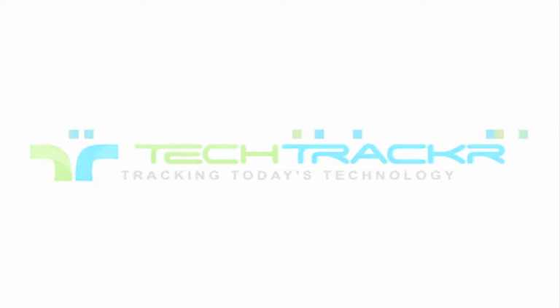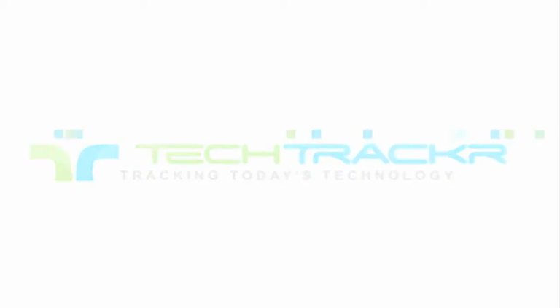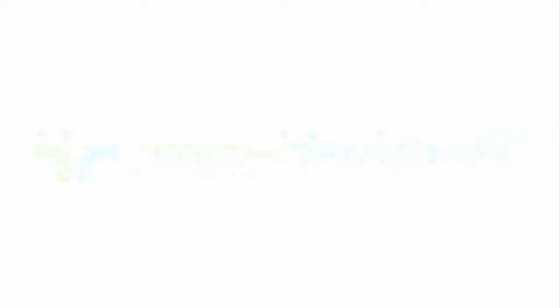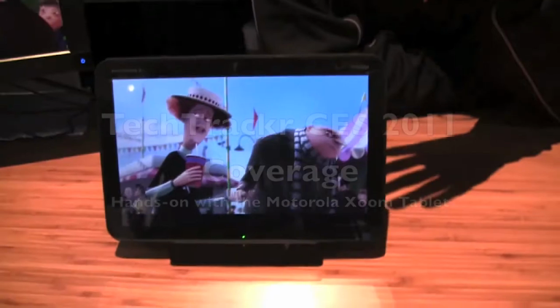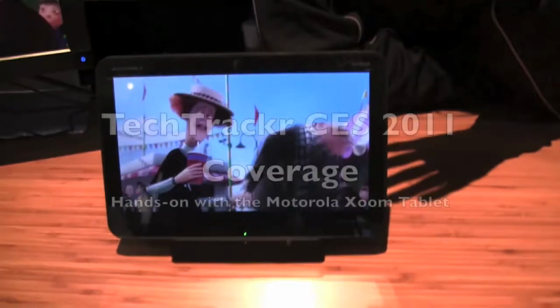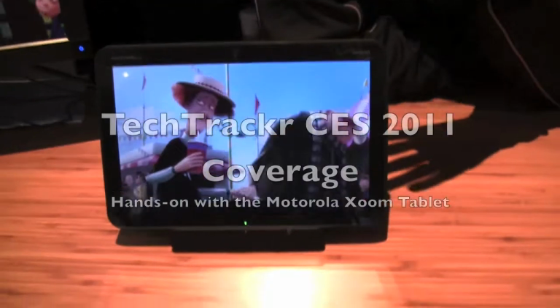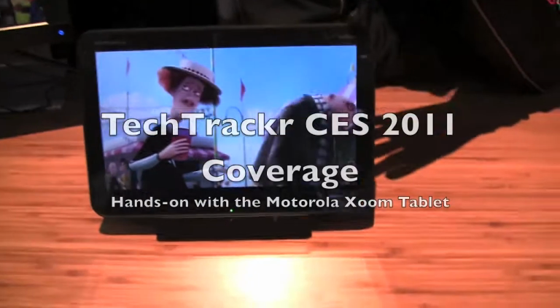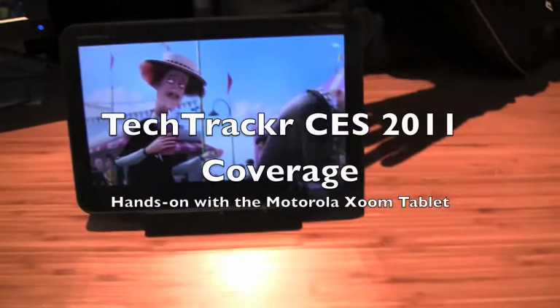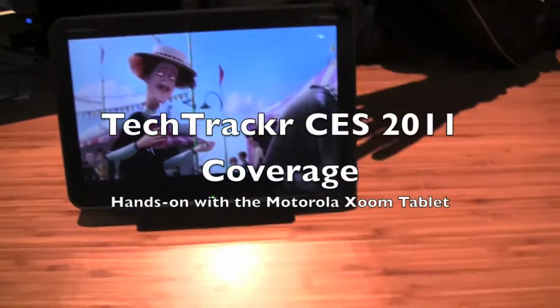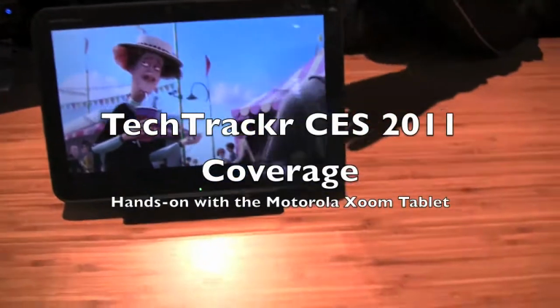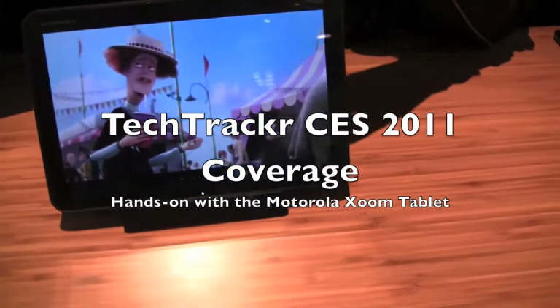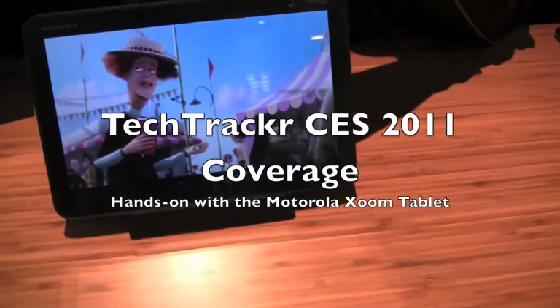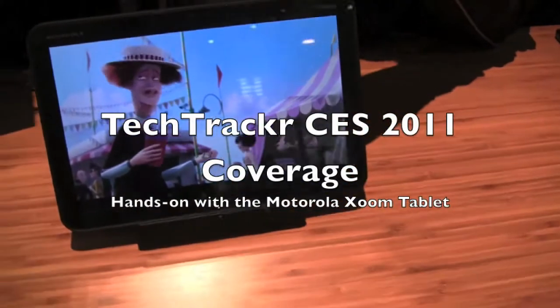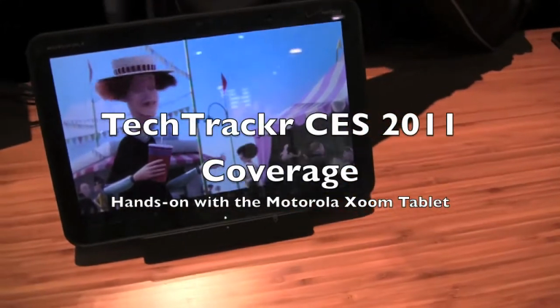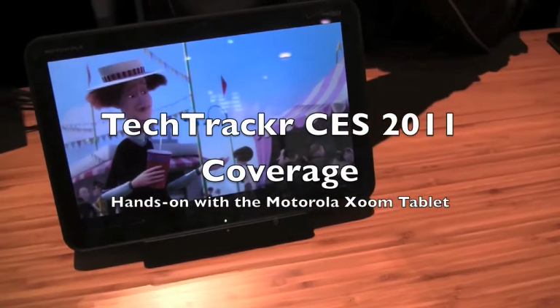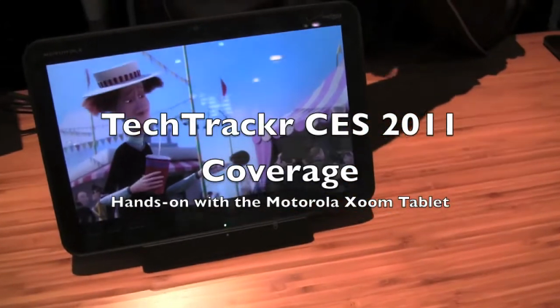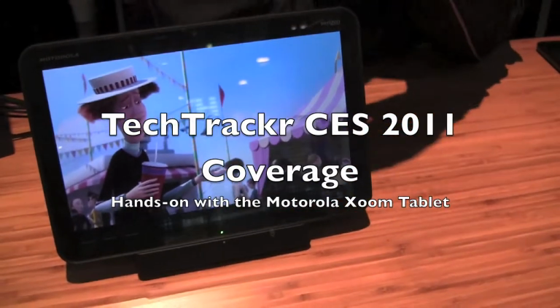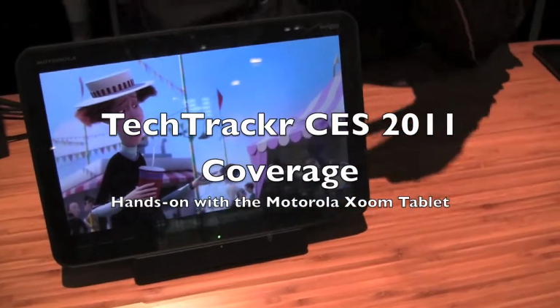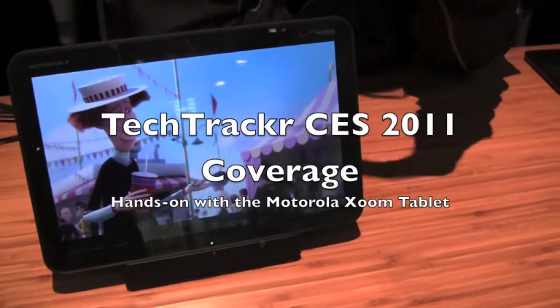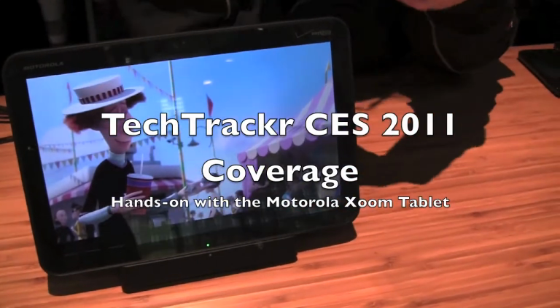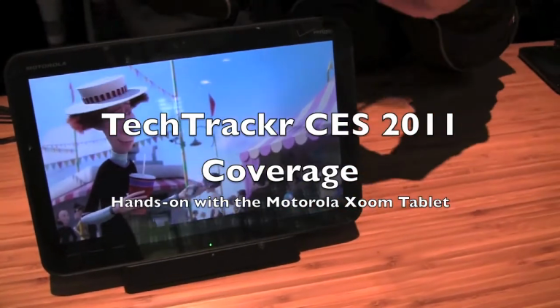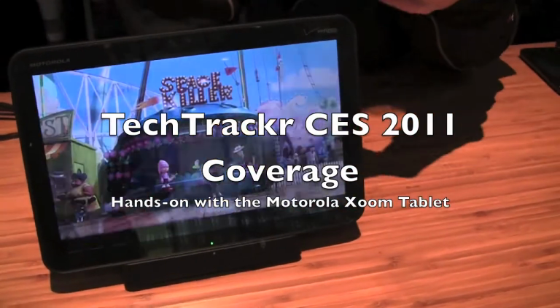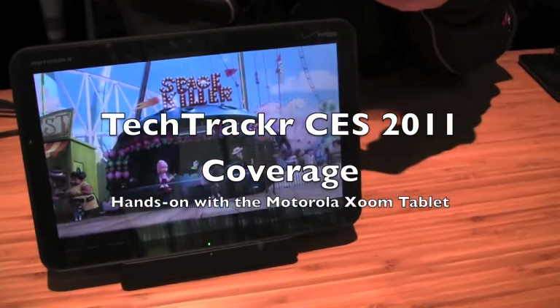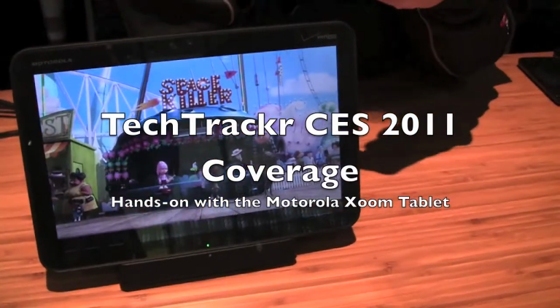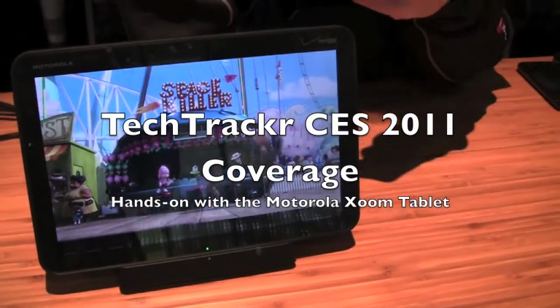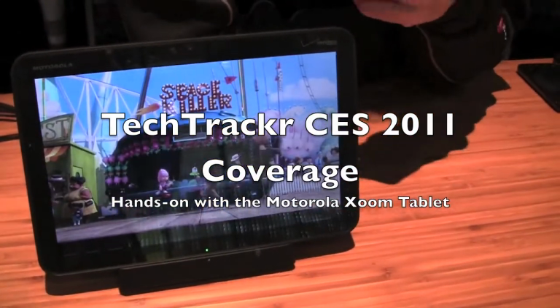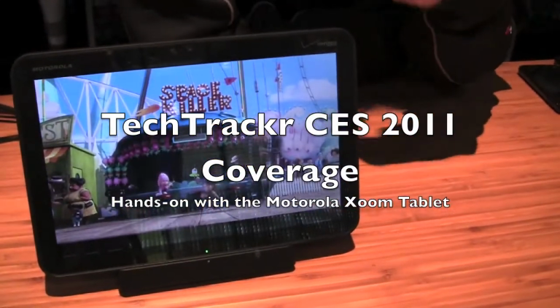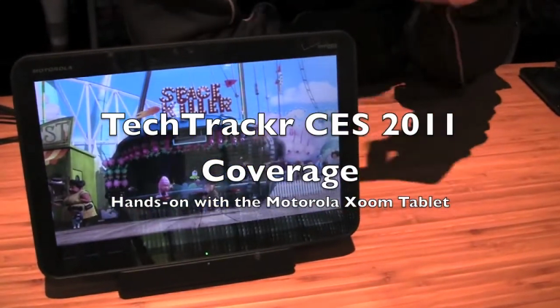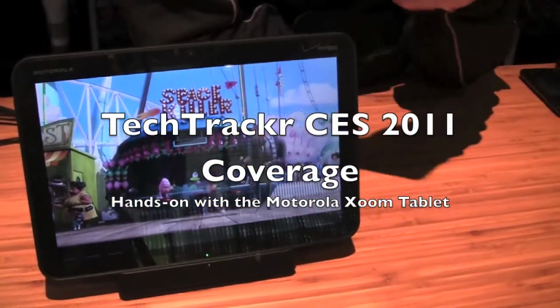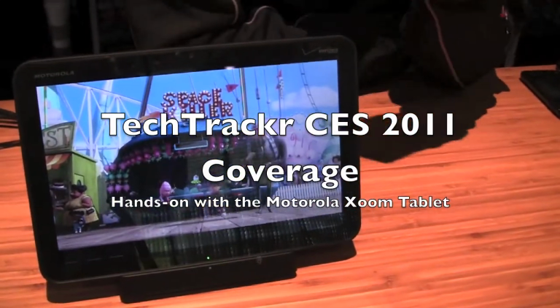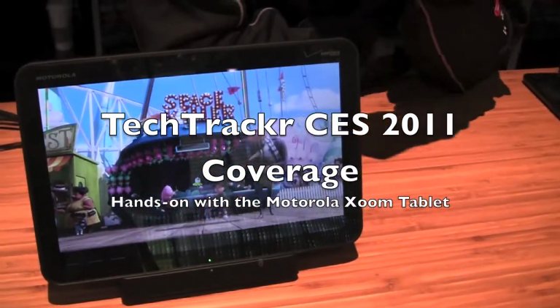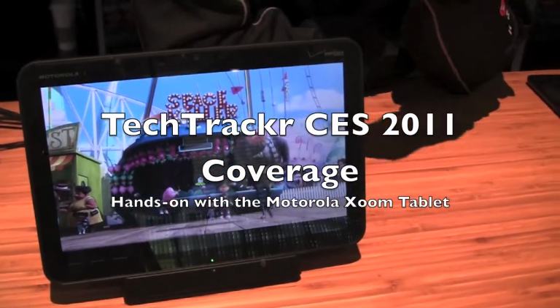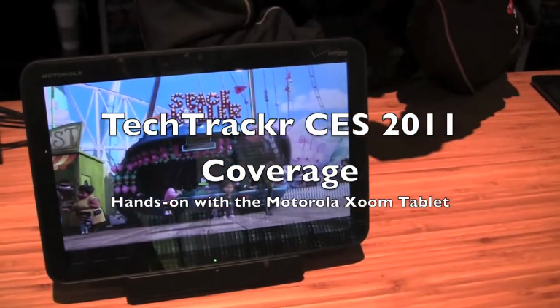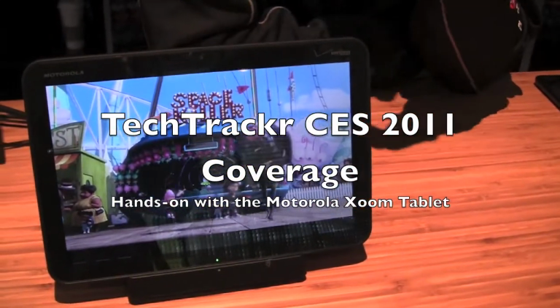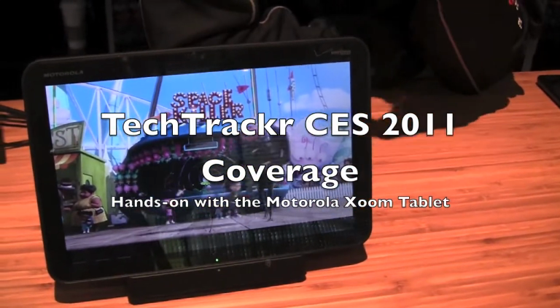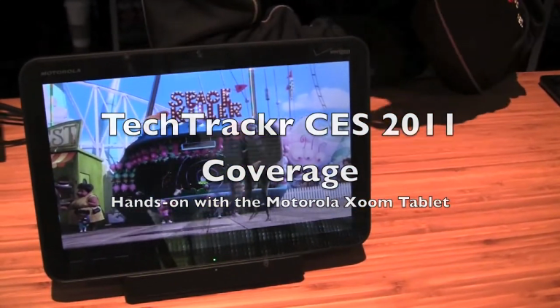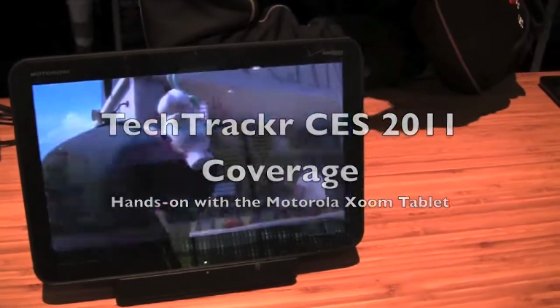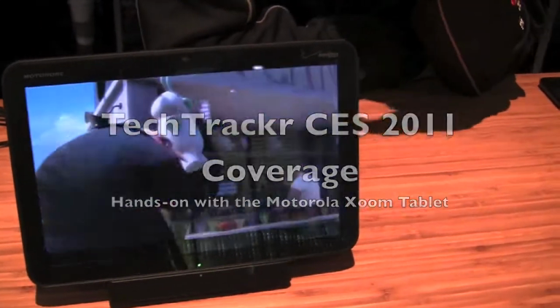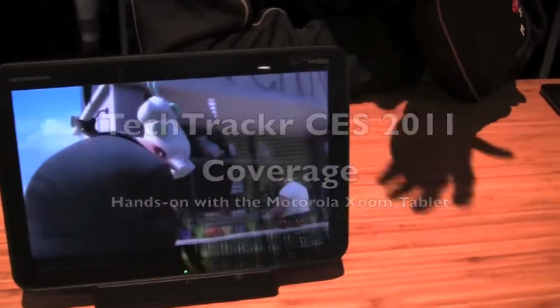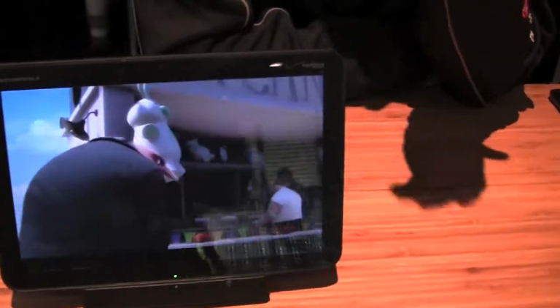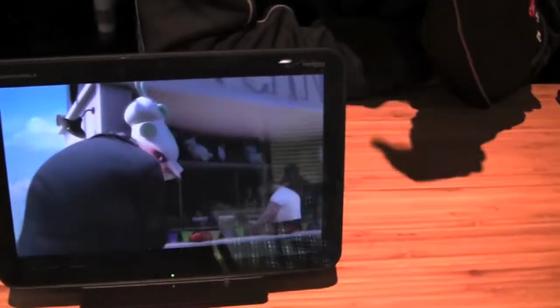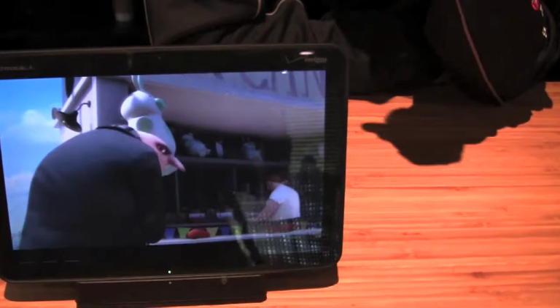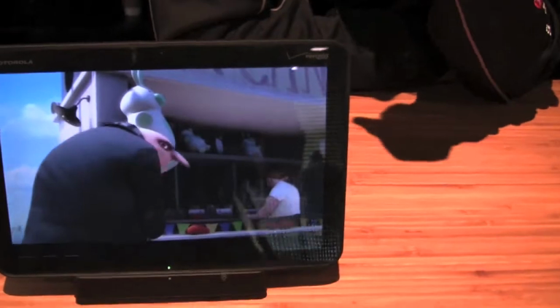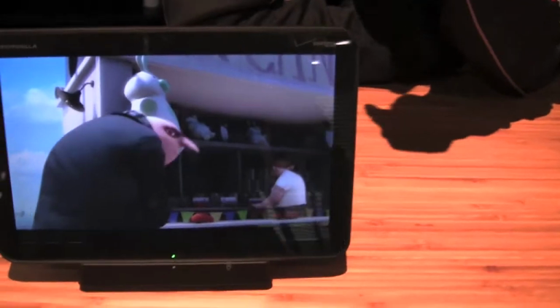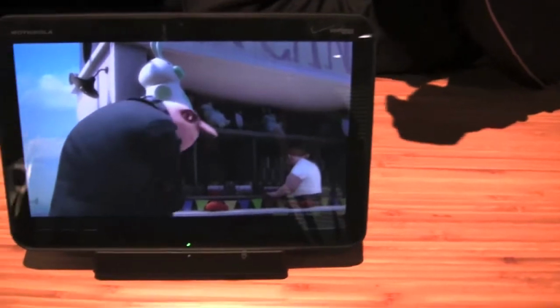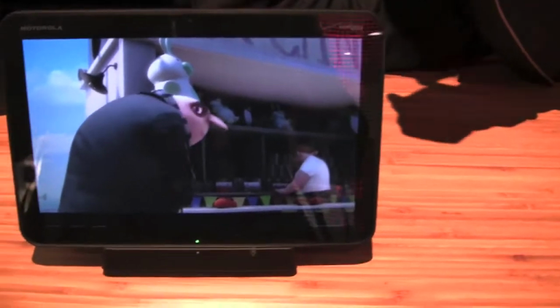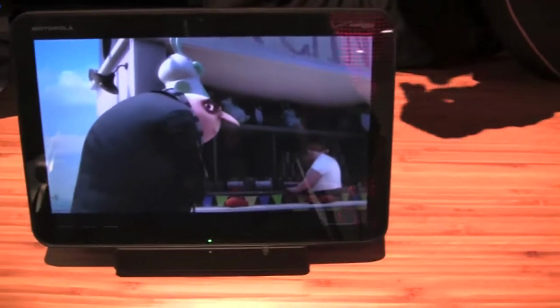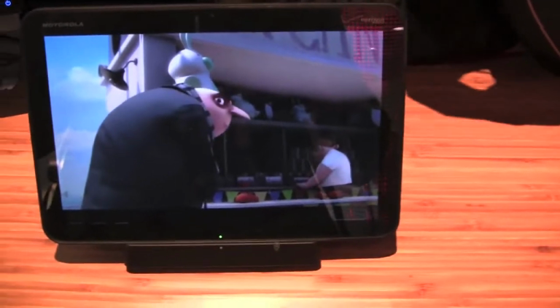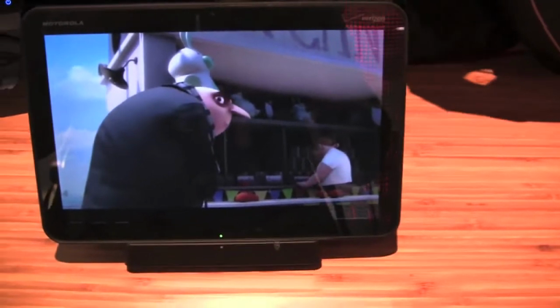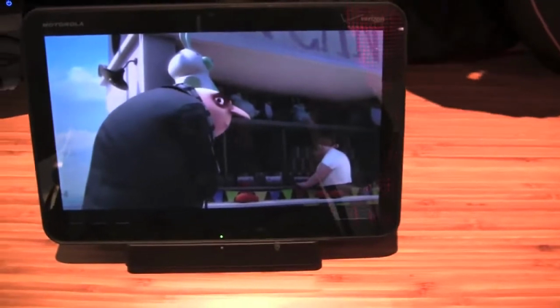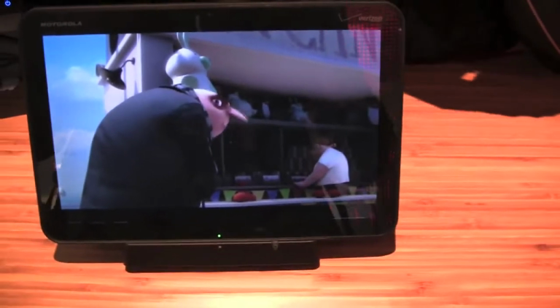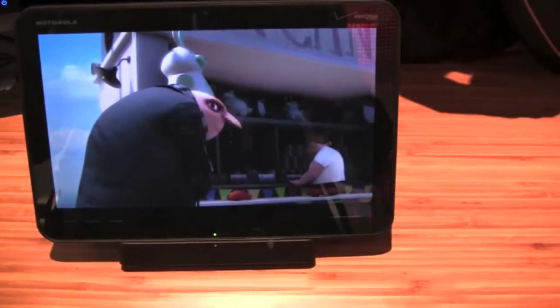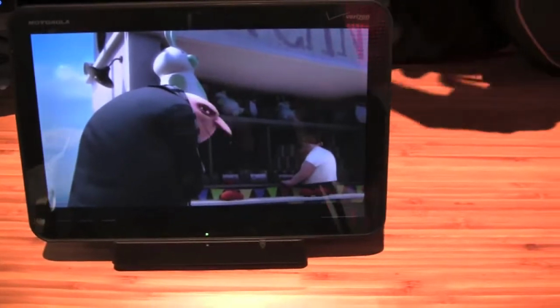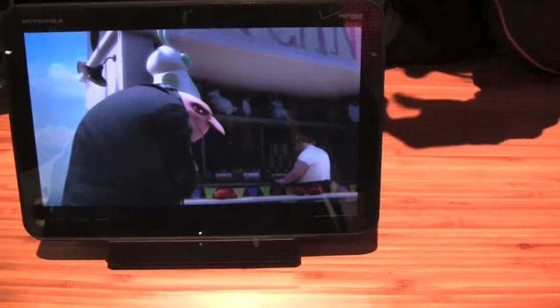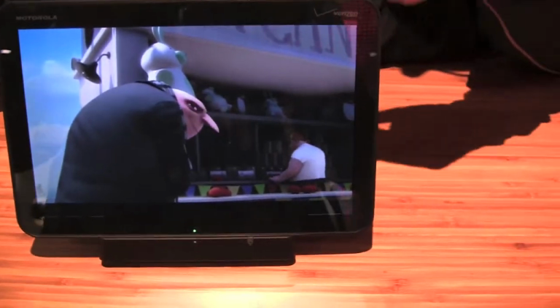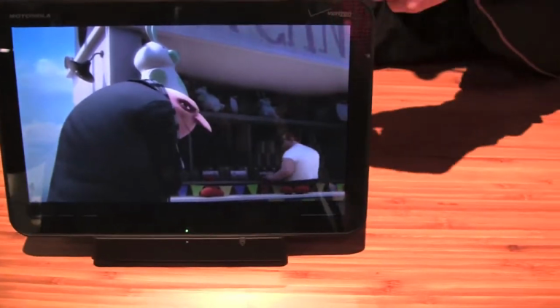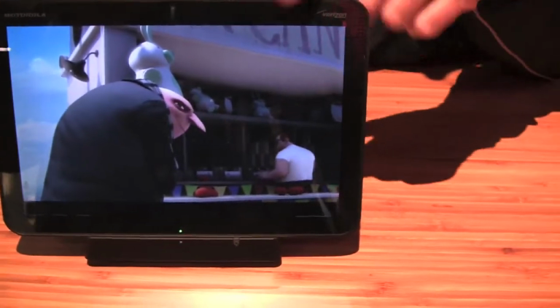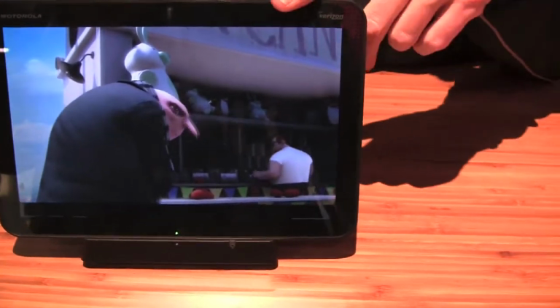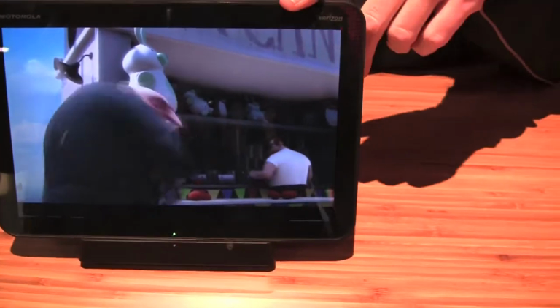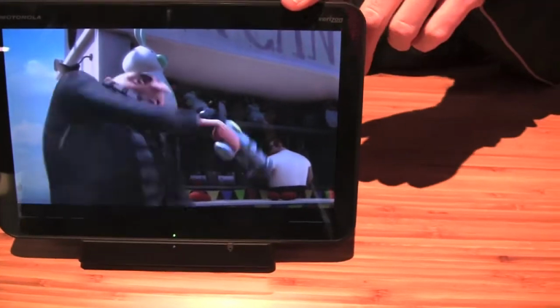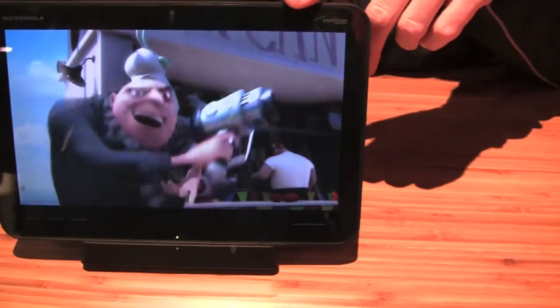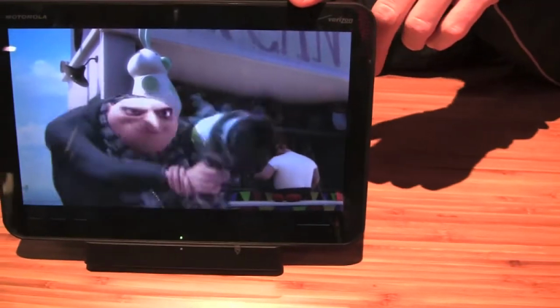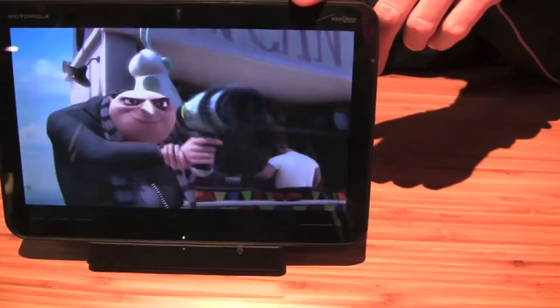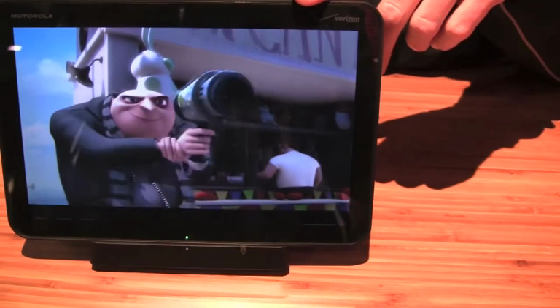Honeycomb hasn't announced yet, so they have a number of videos that I'll show. But we are running Honeycomb on it.